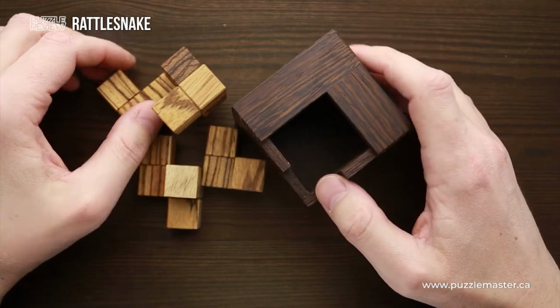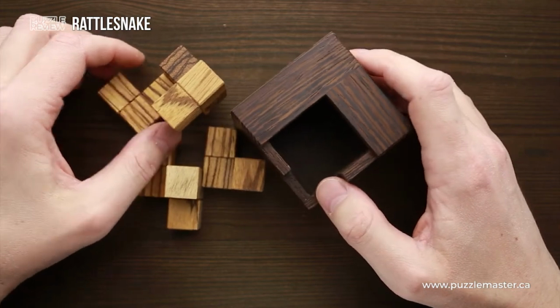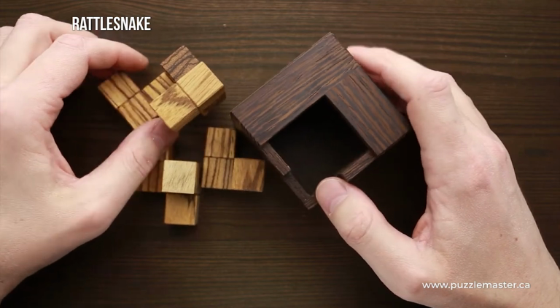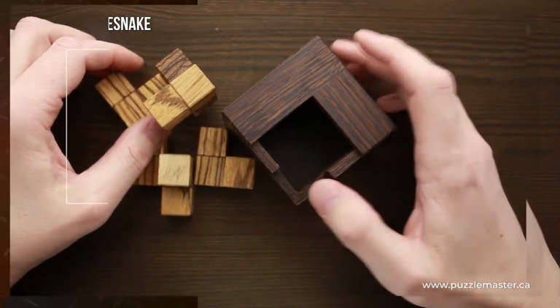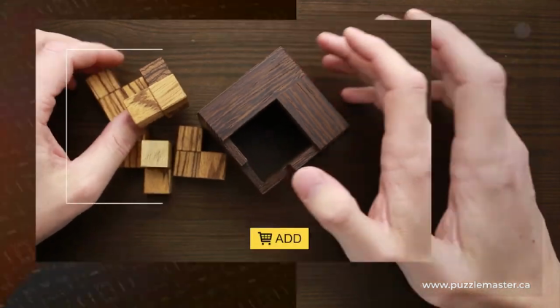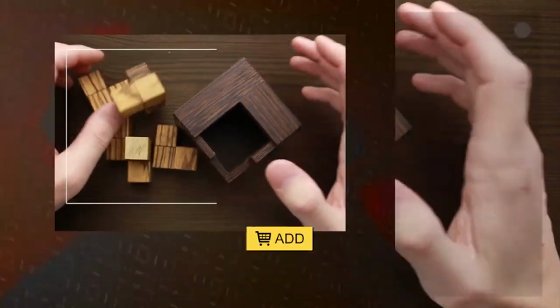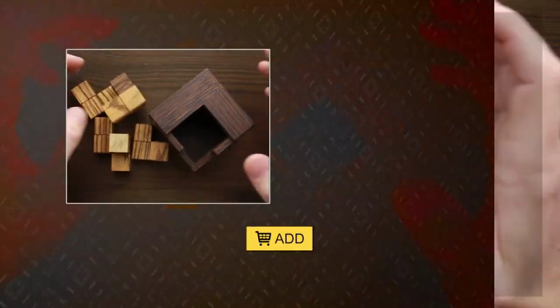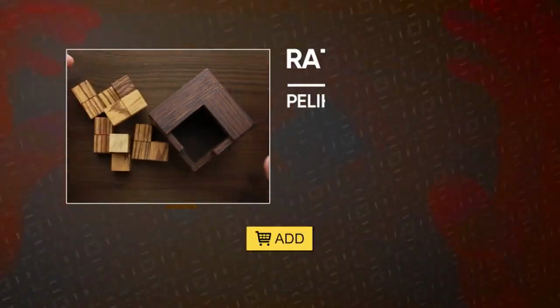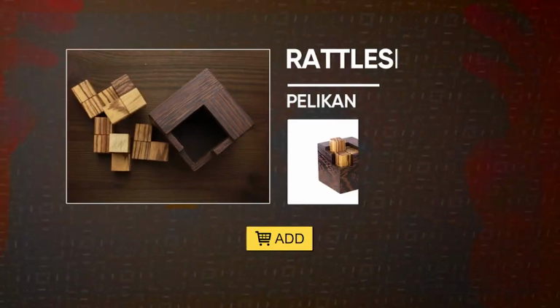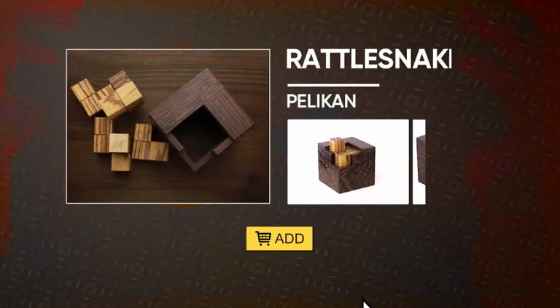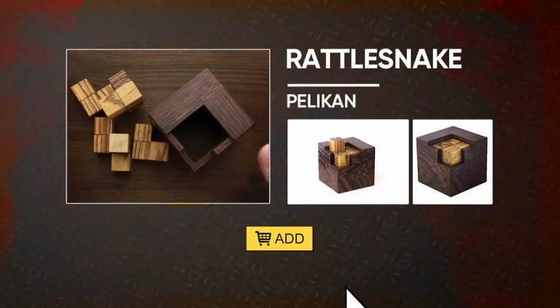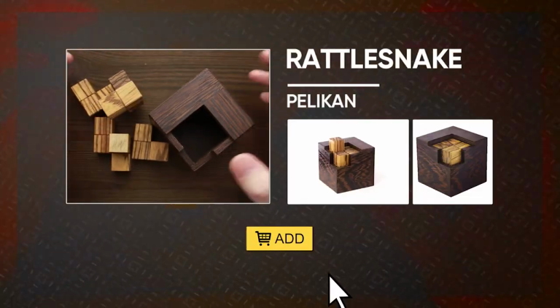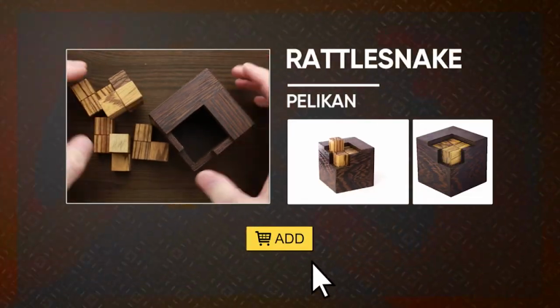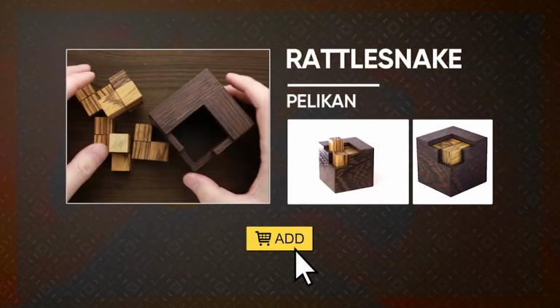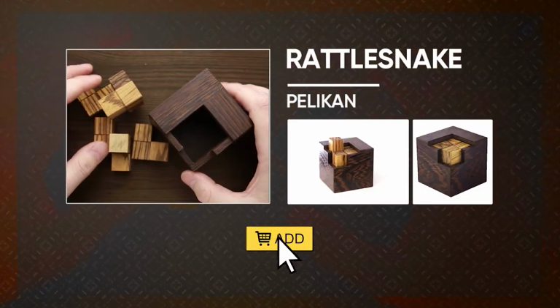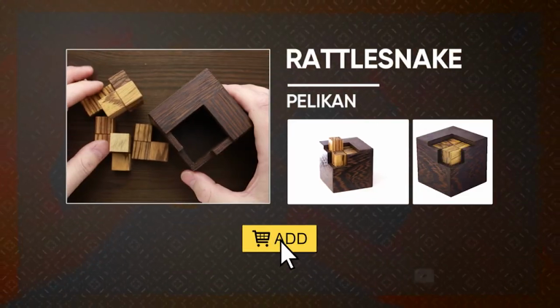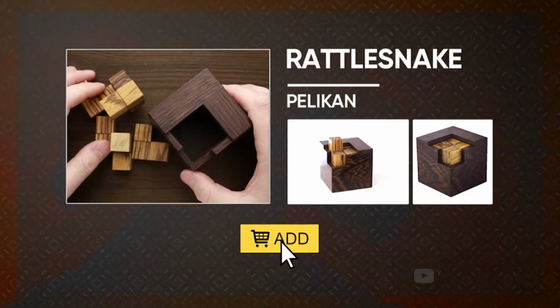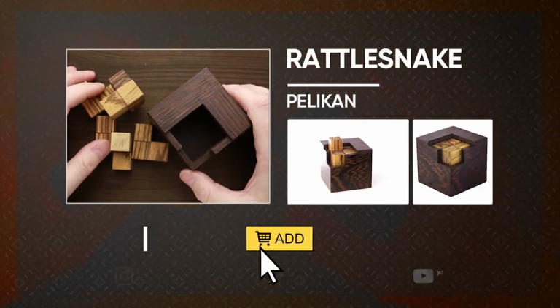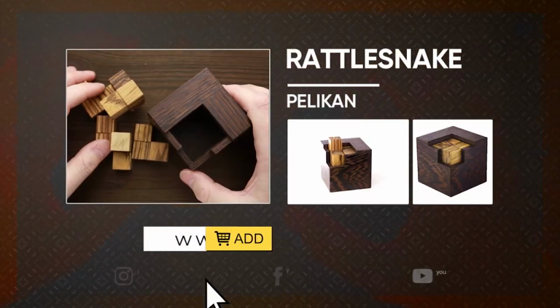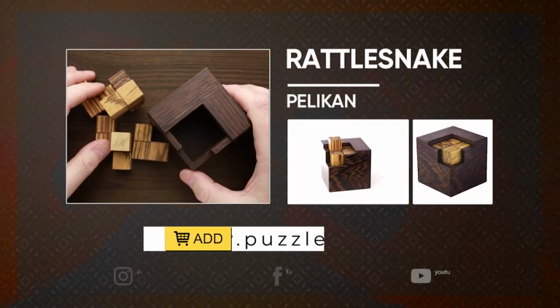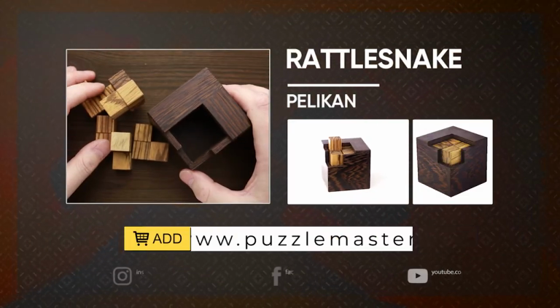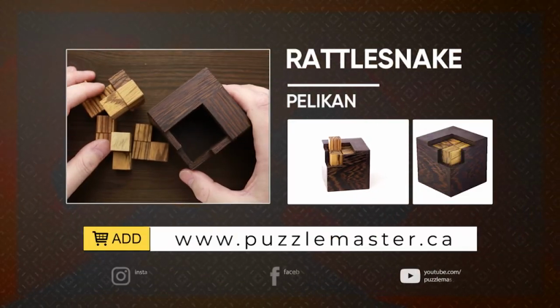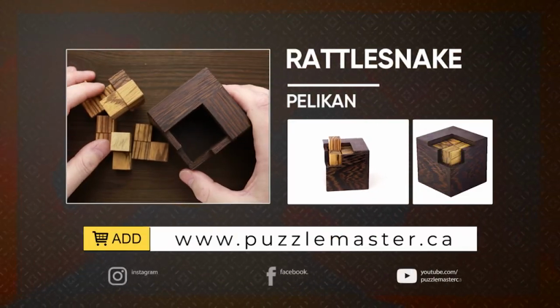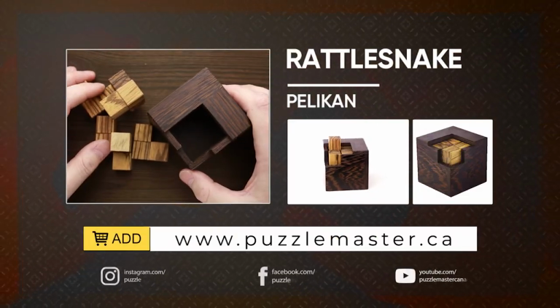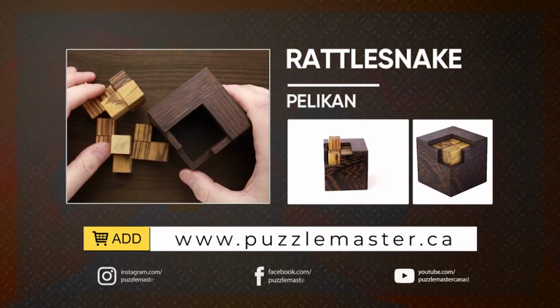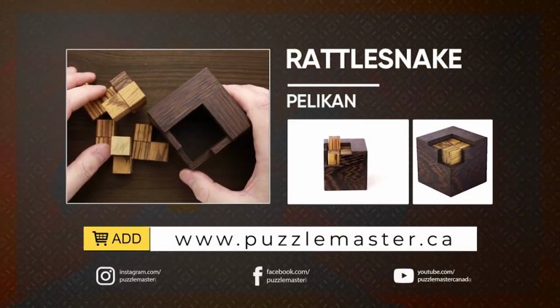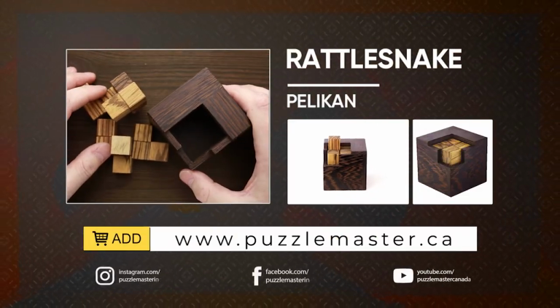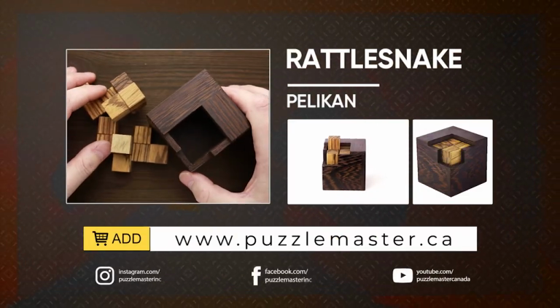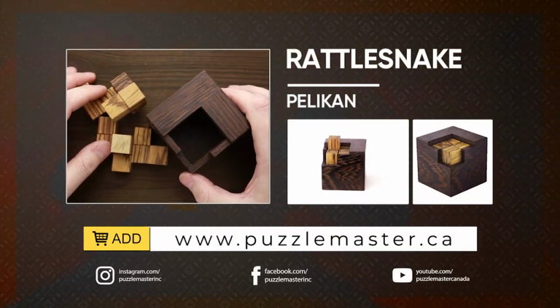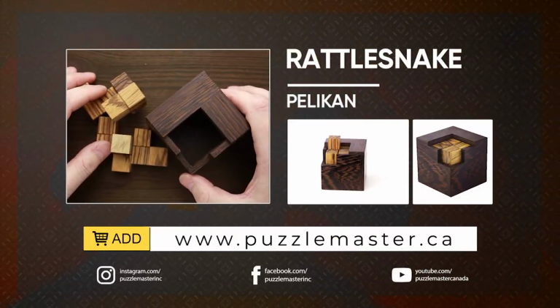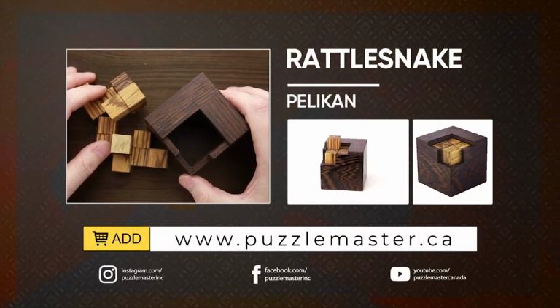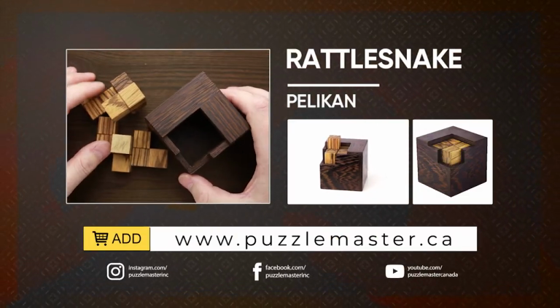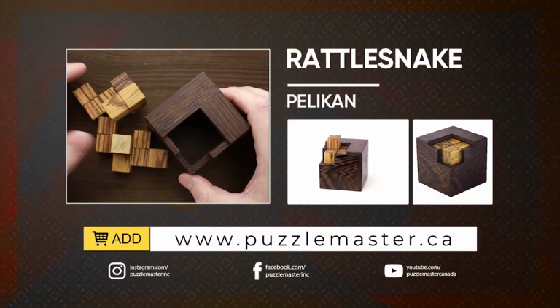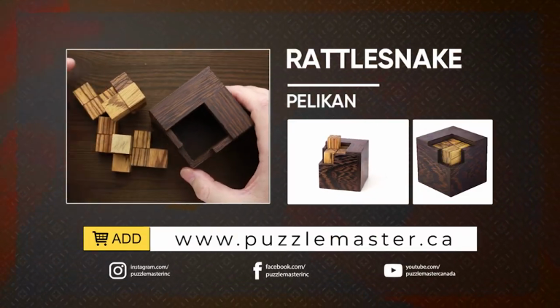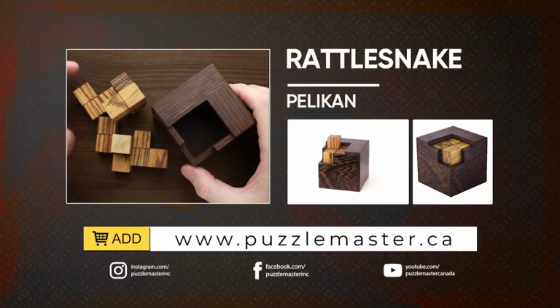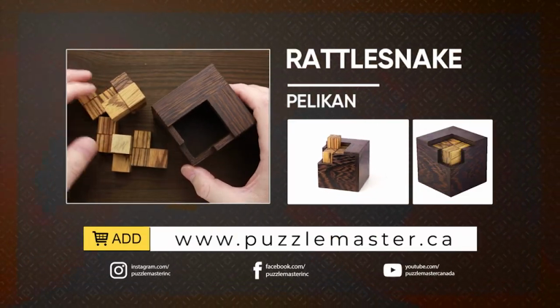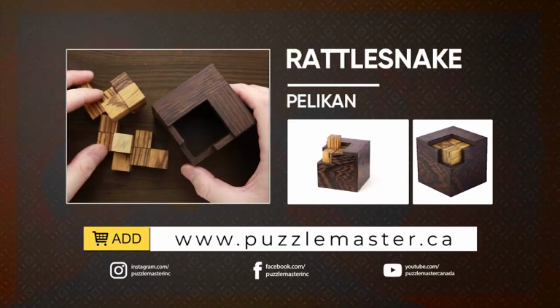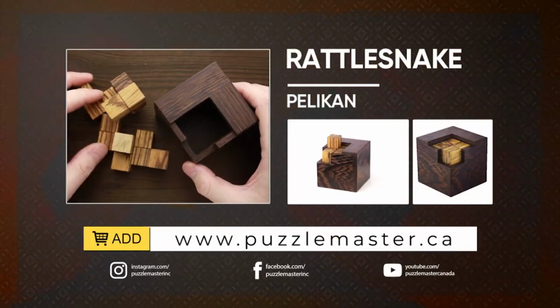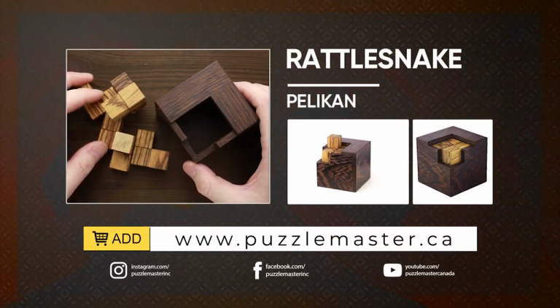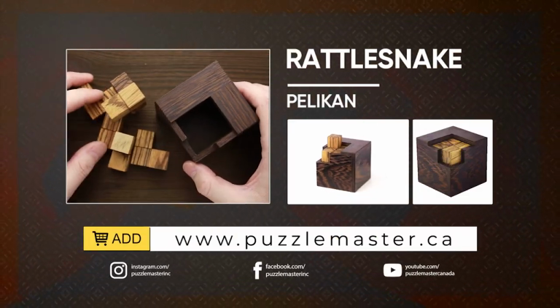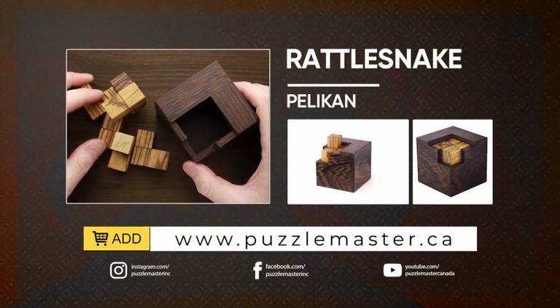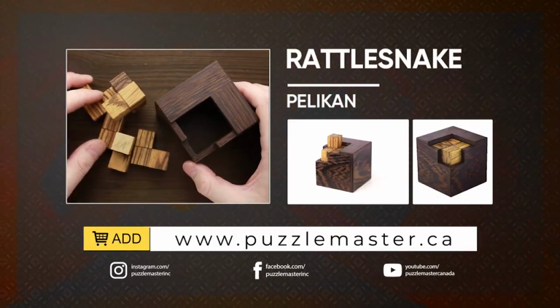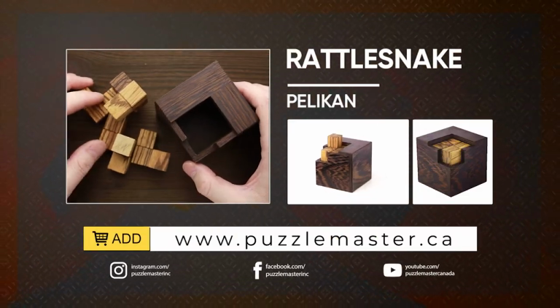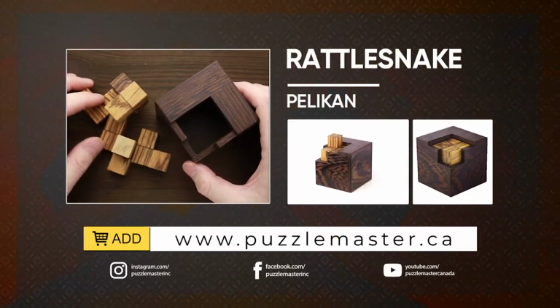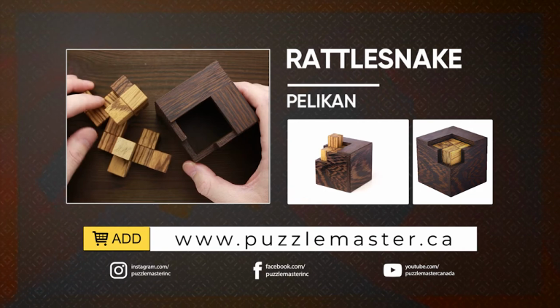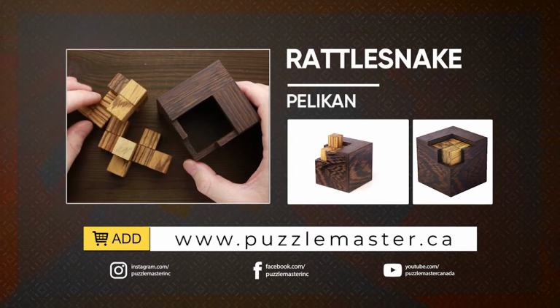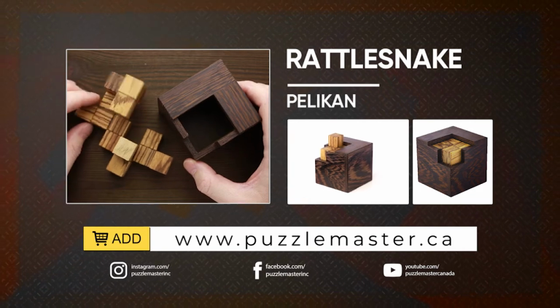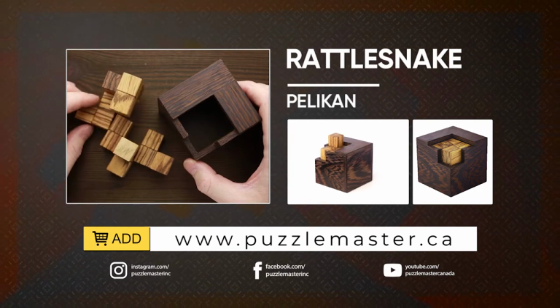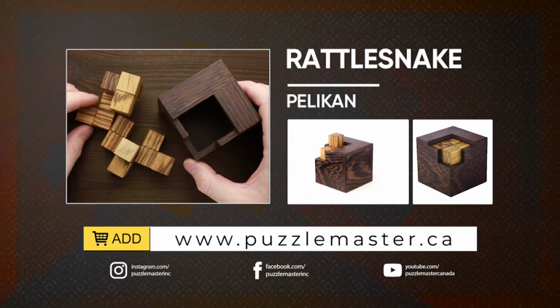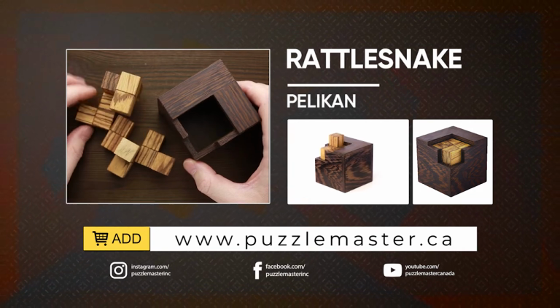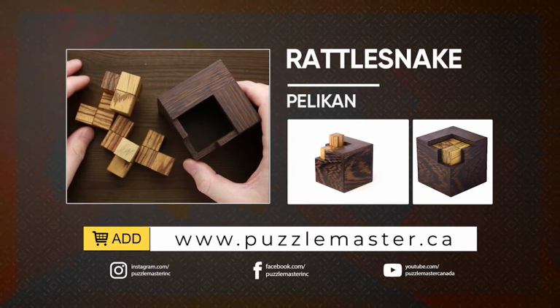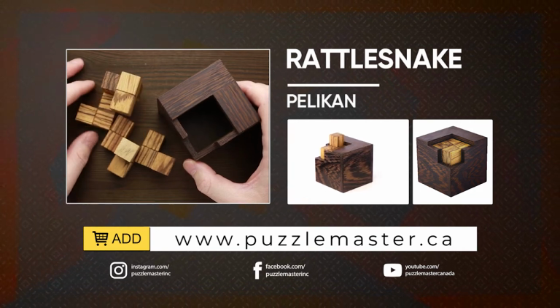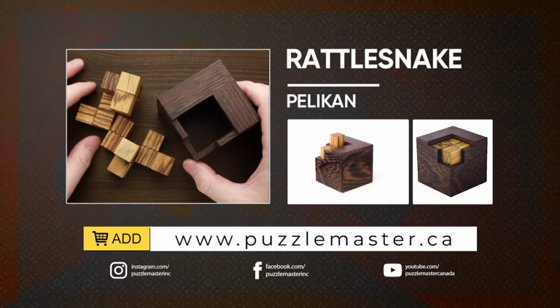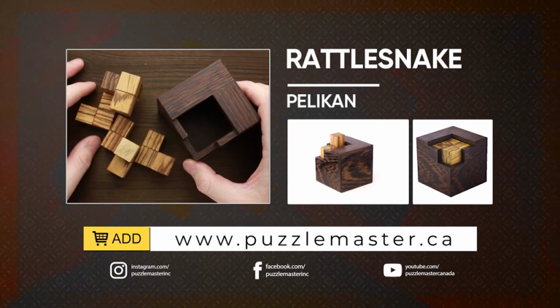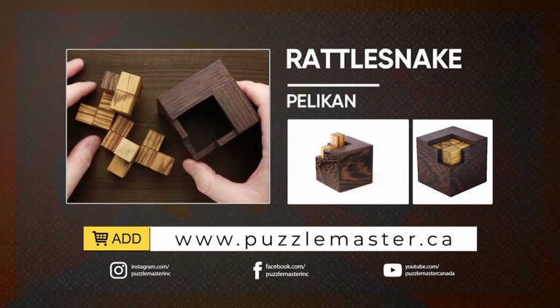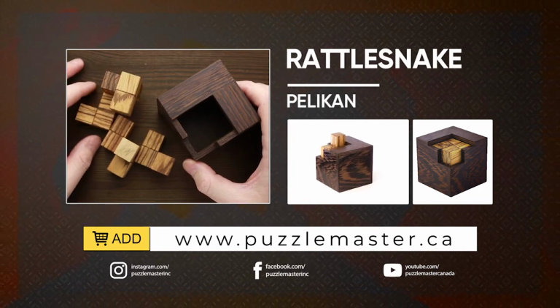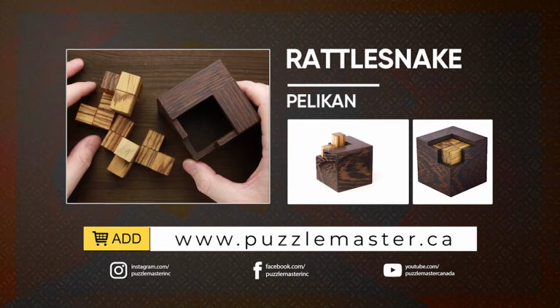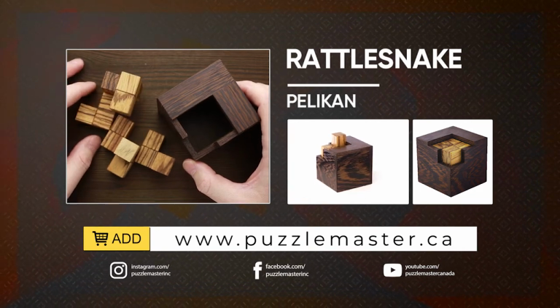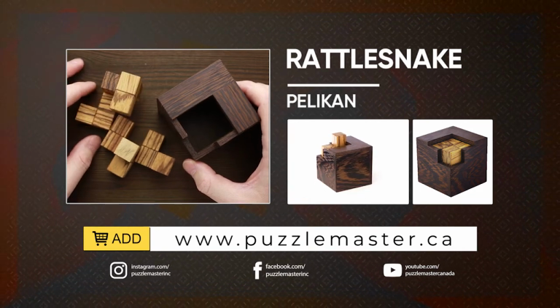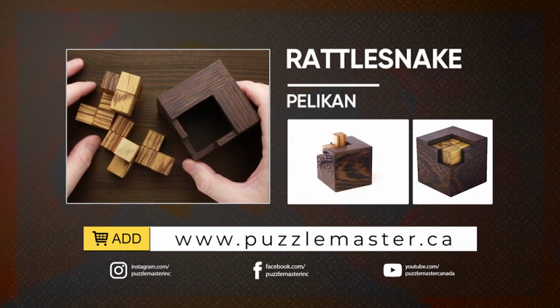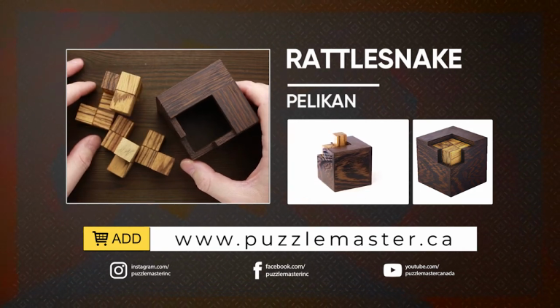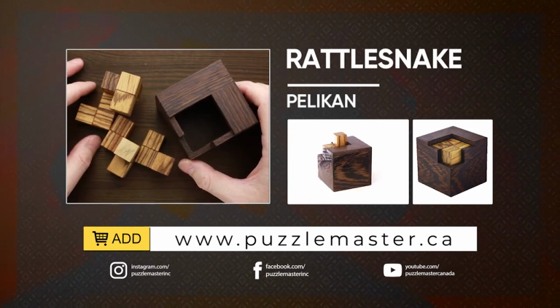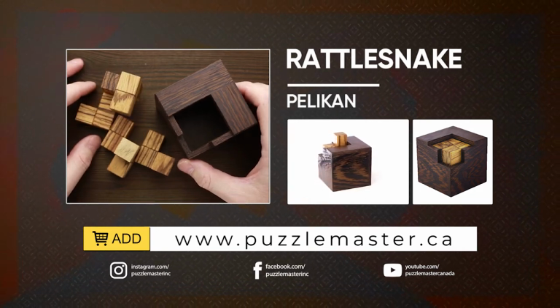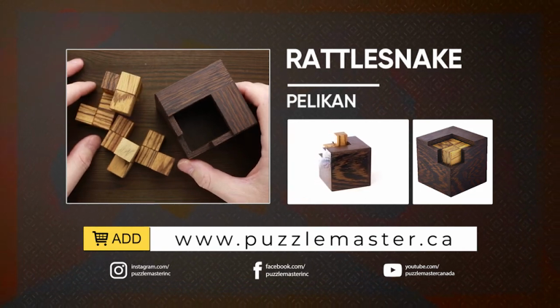If you like the Rattlesnake puzzle and you want to buy it, go to puzzlemaster.ca. See you next time.